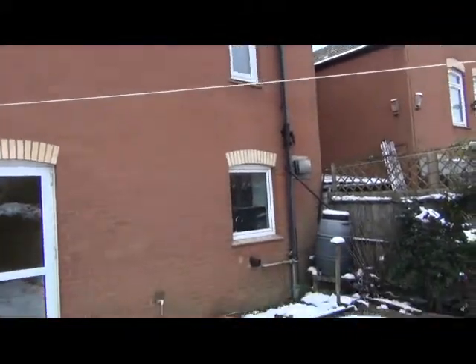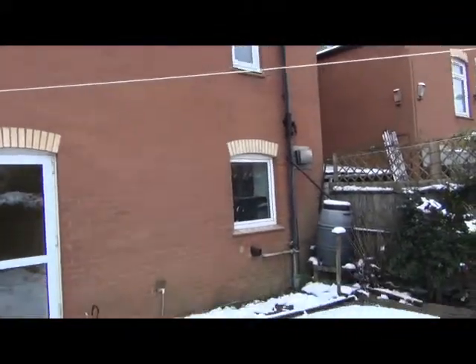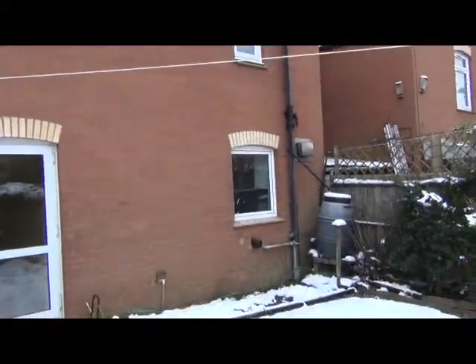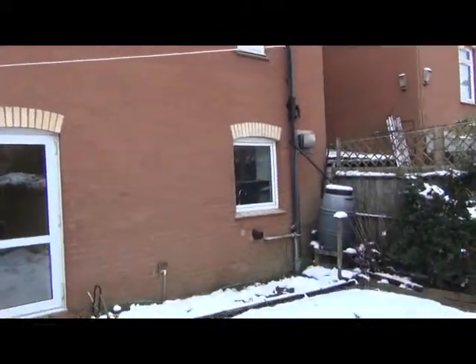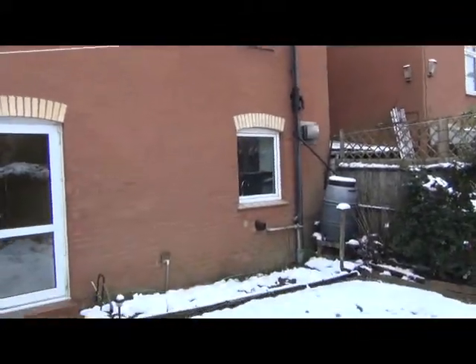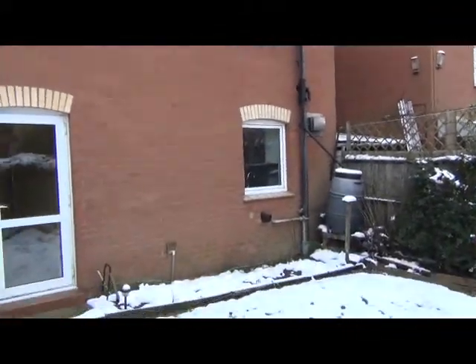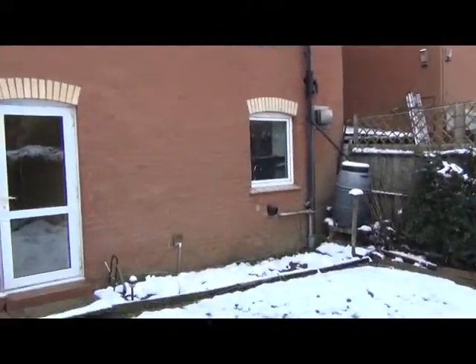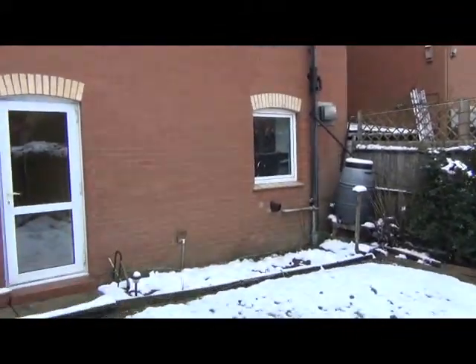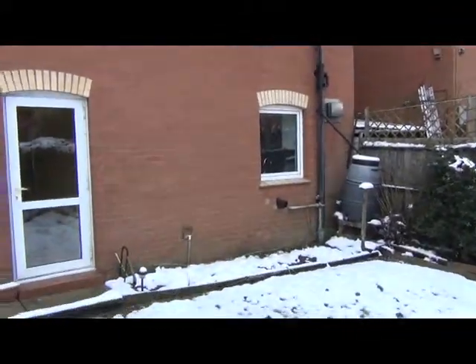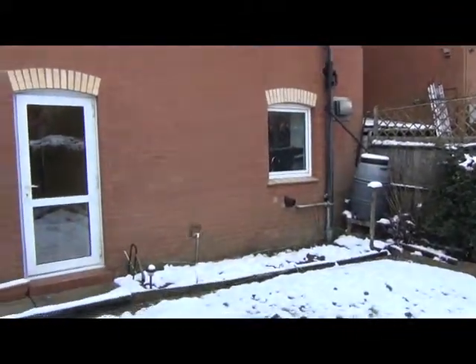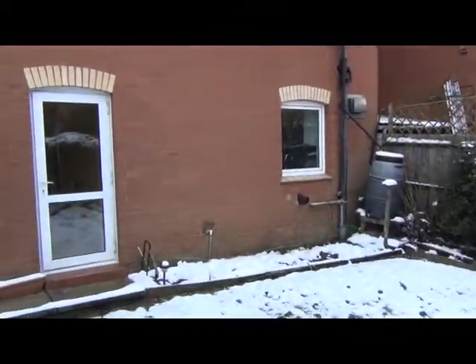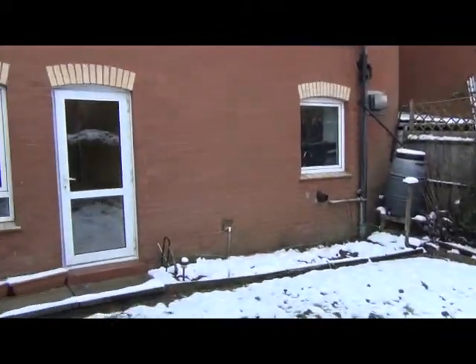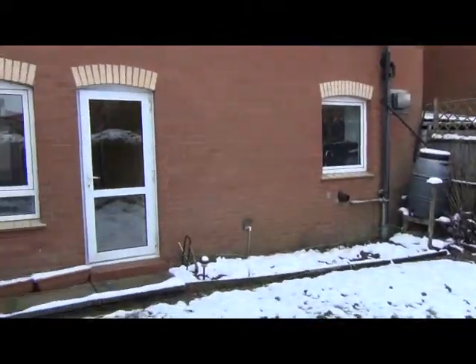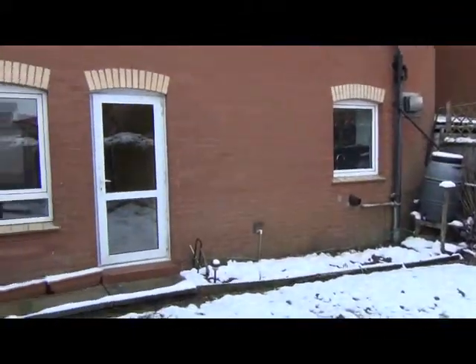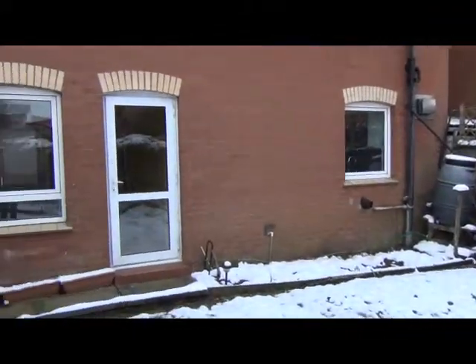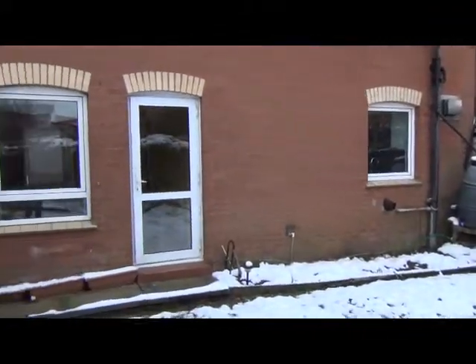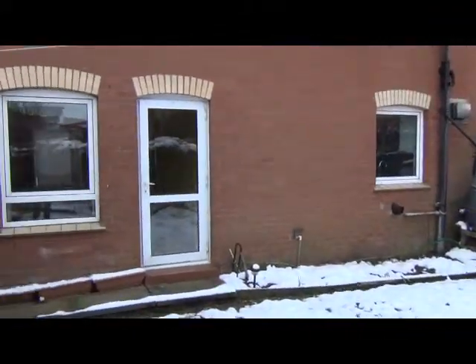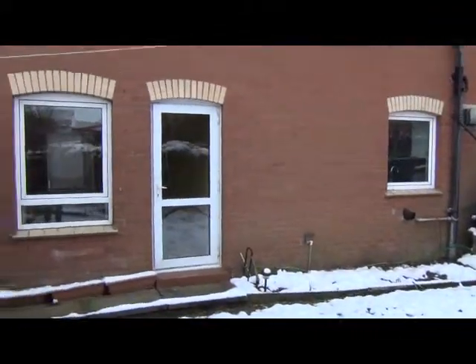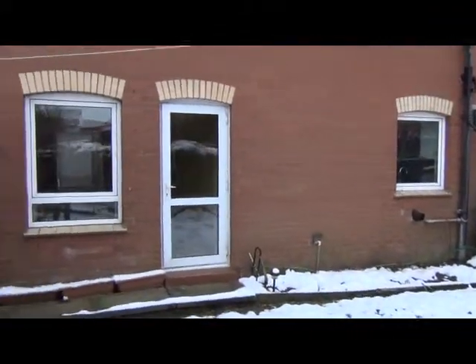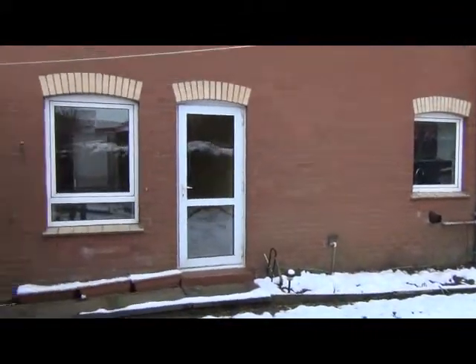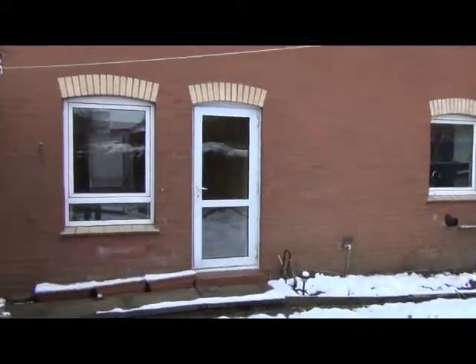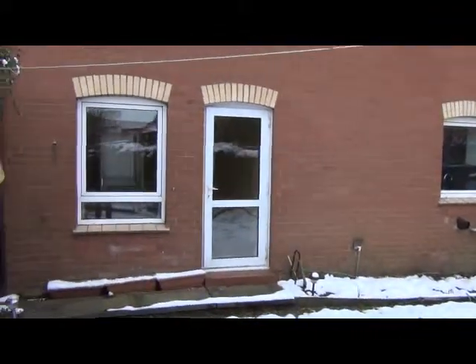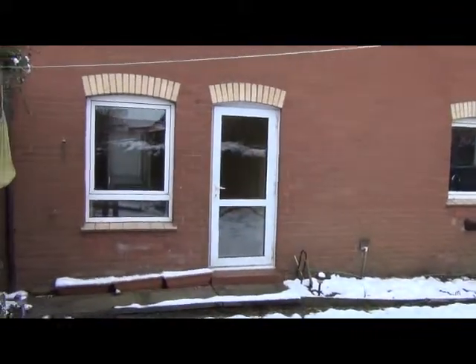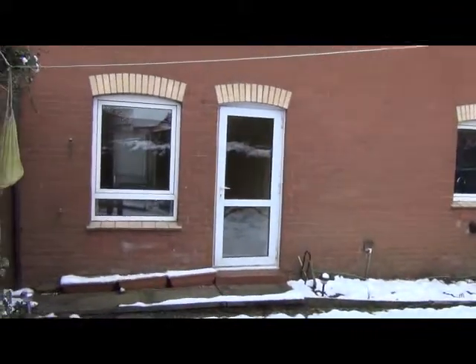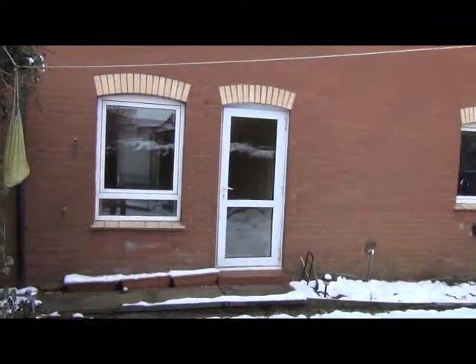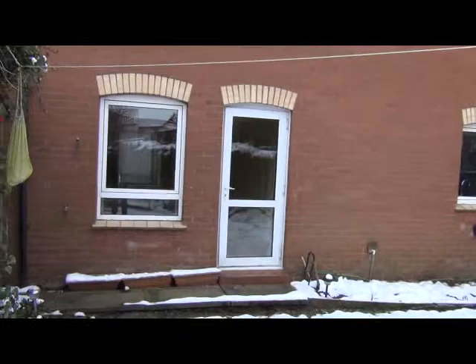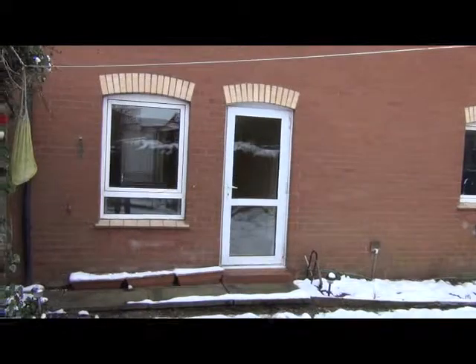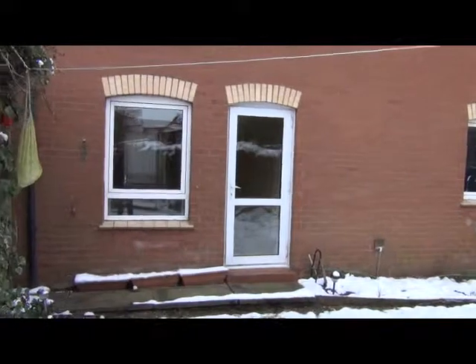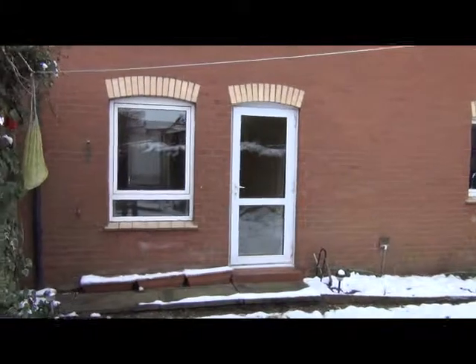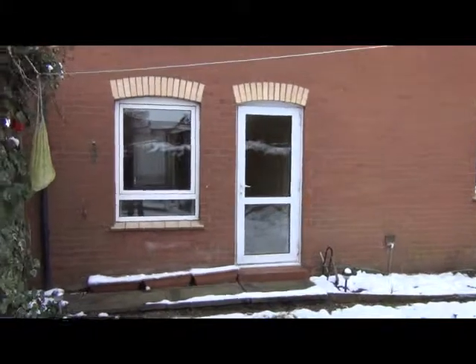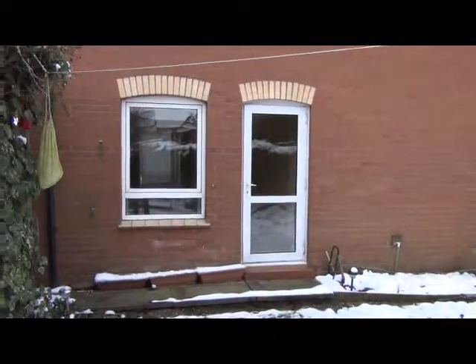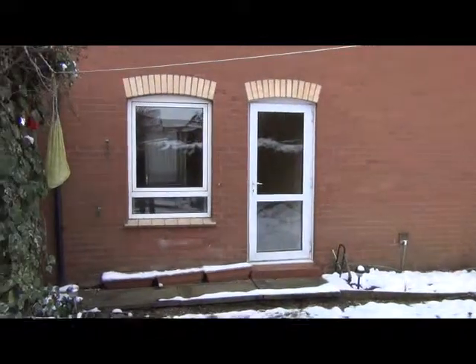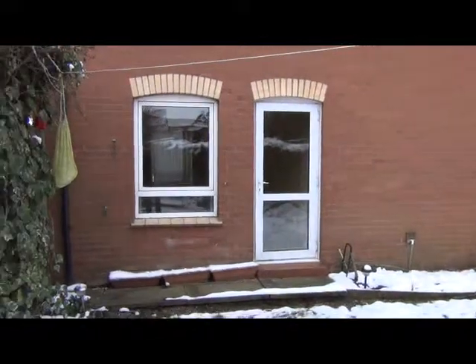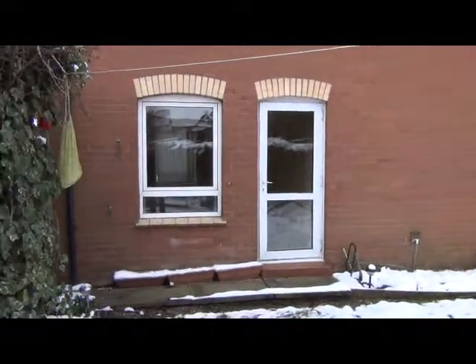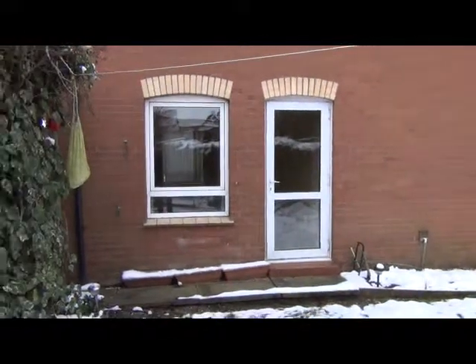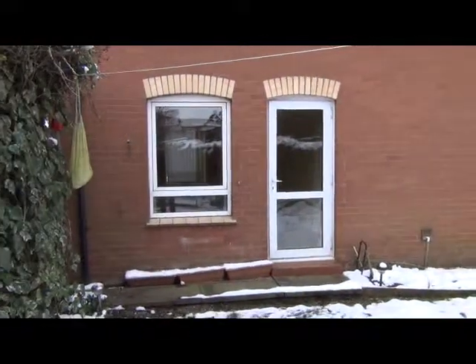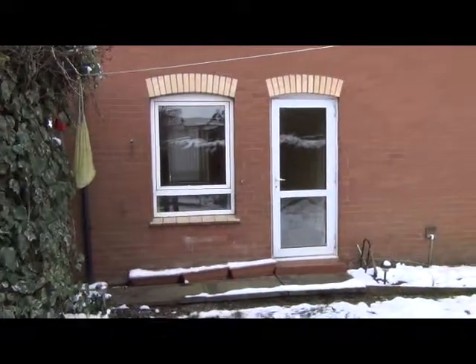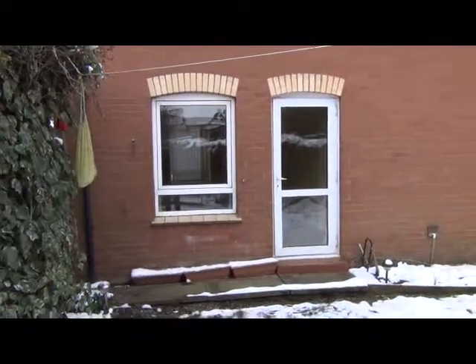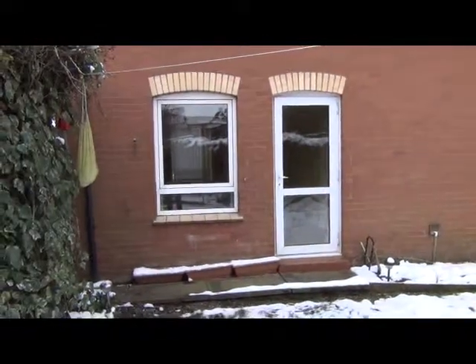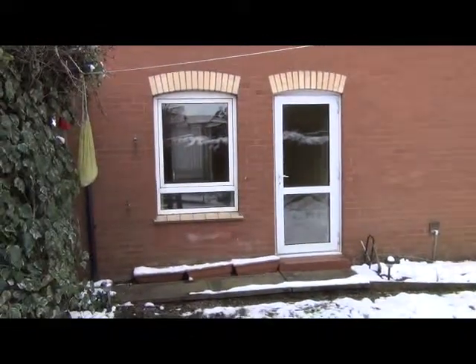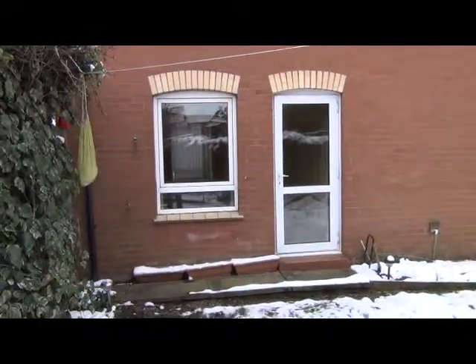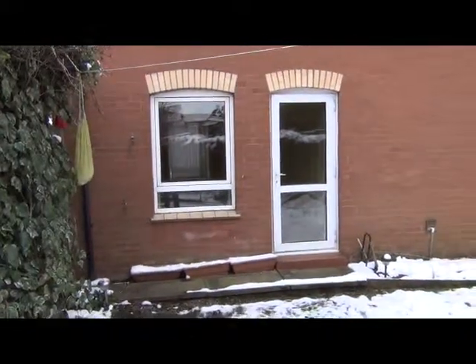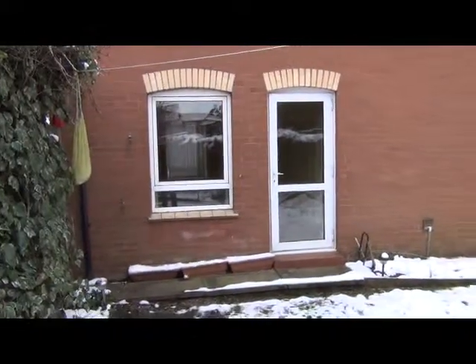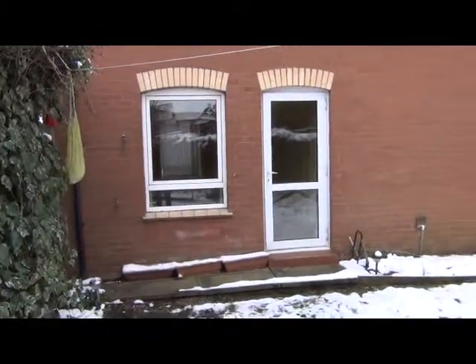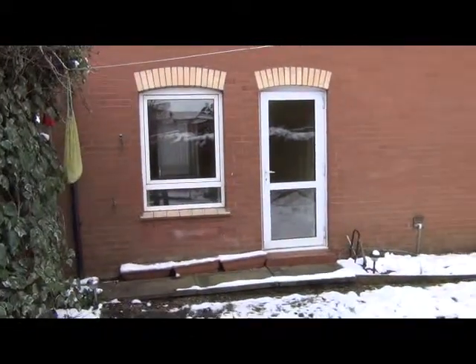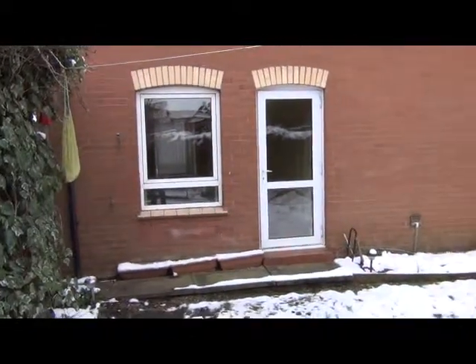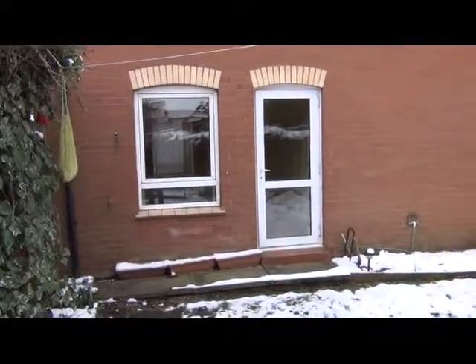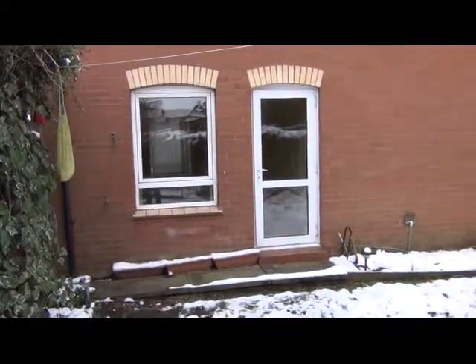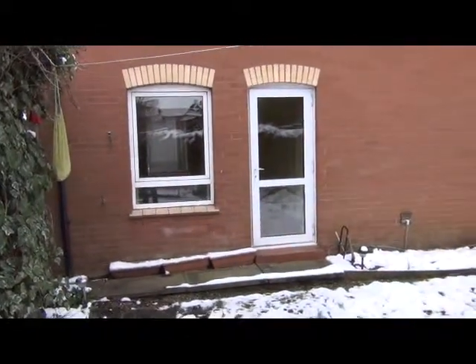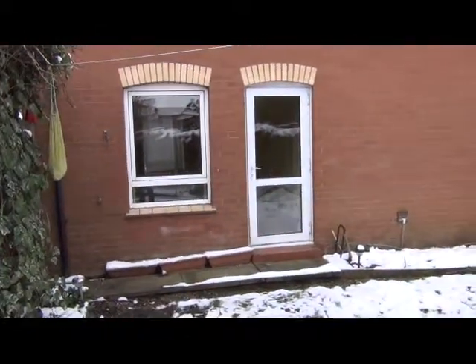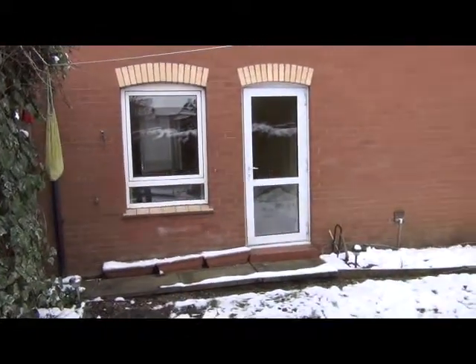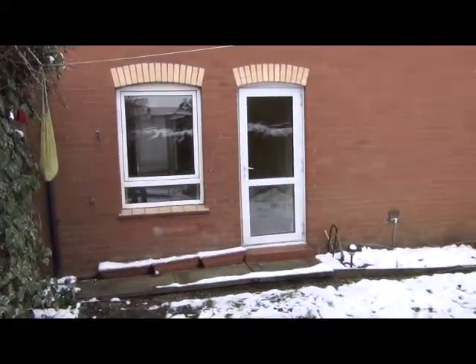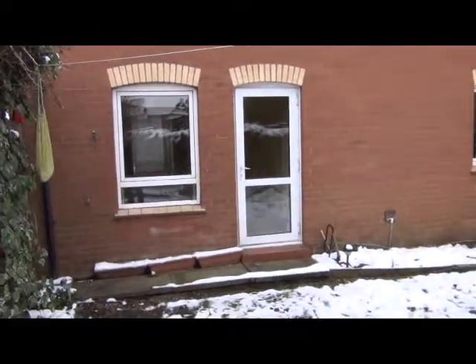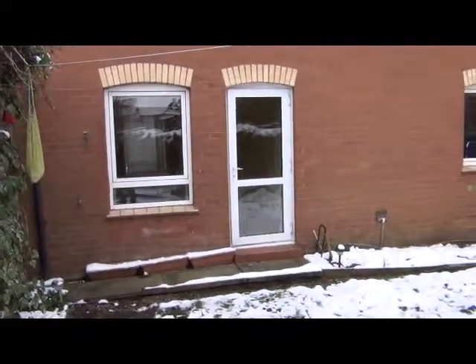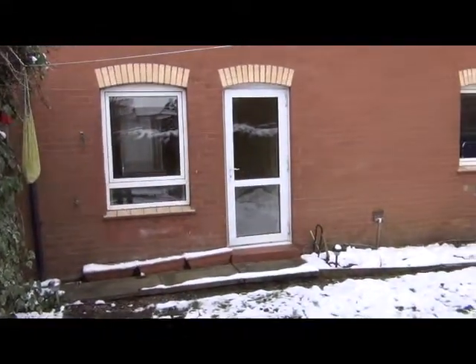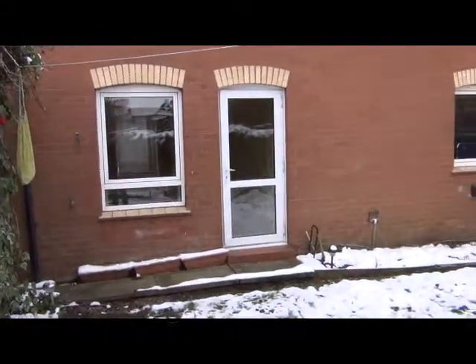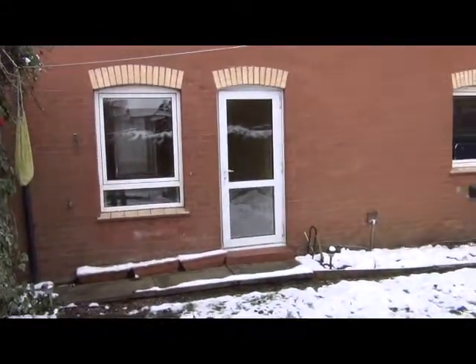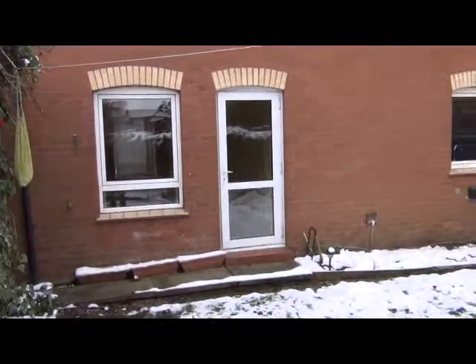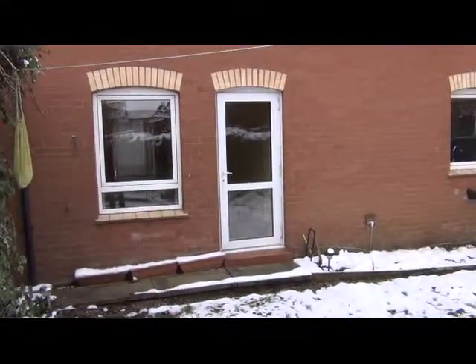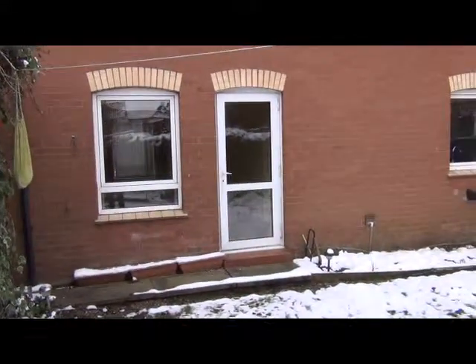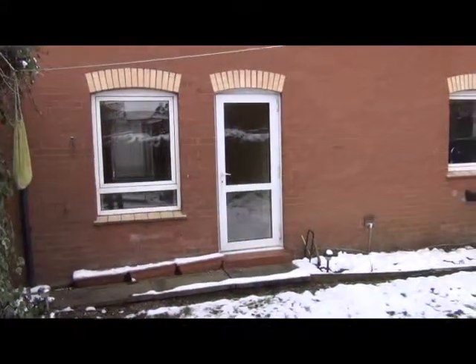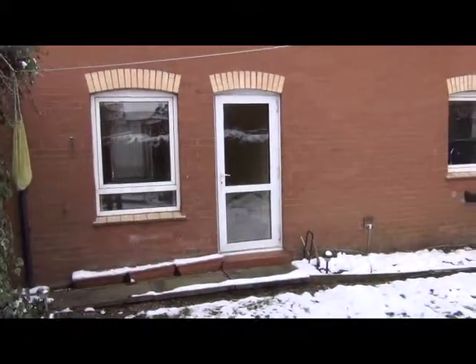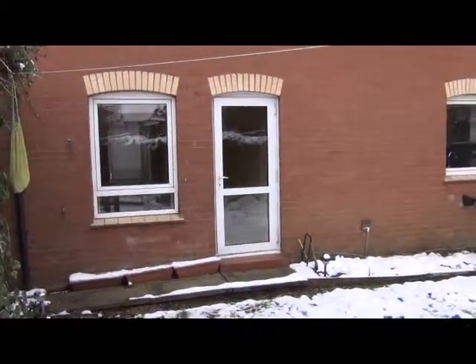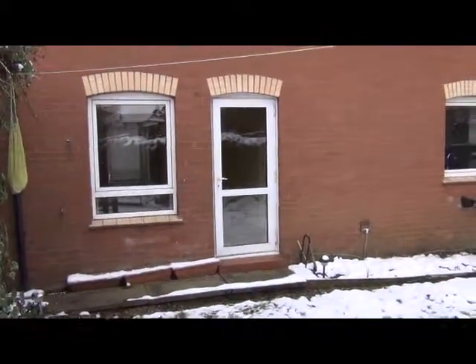This concludes the walkthrough movie for a three-bedroom house in Loughton Court in Cambridge. Thank you very much for watching.